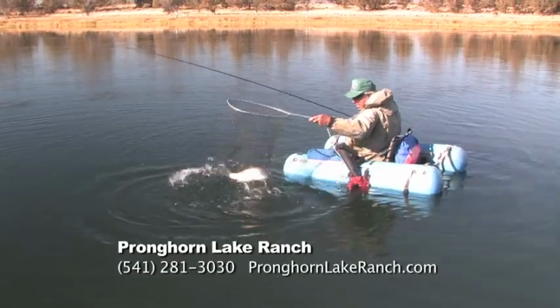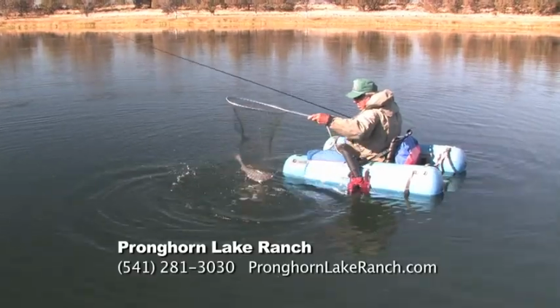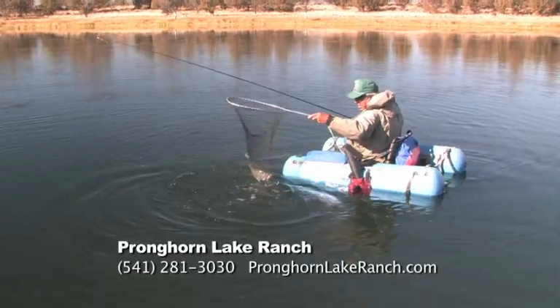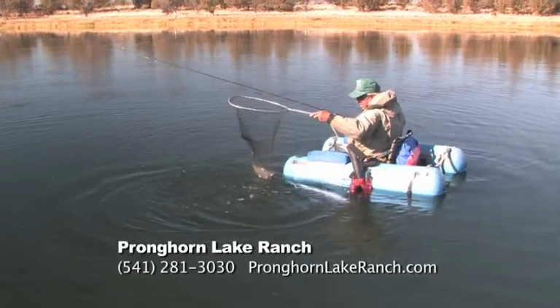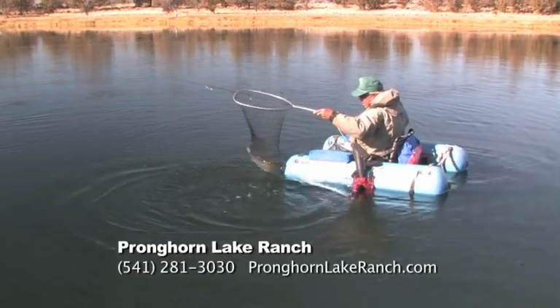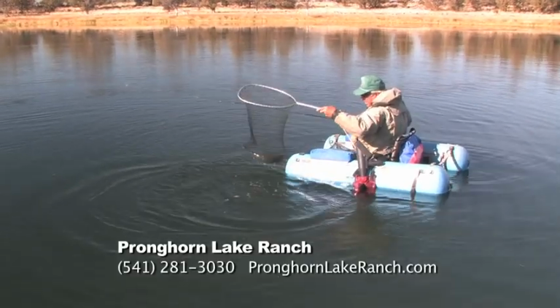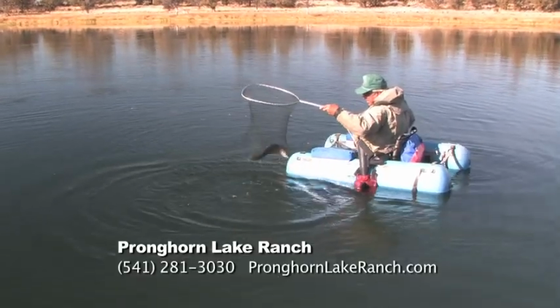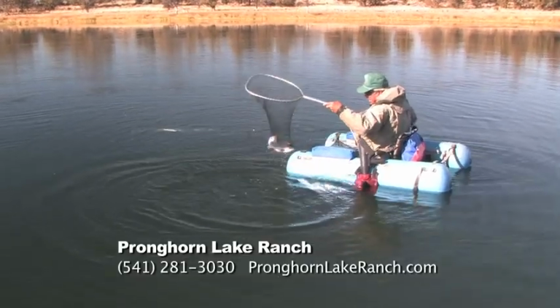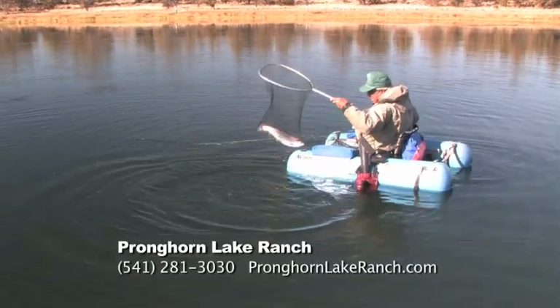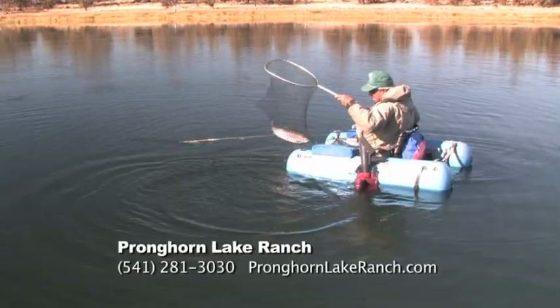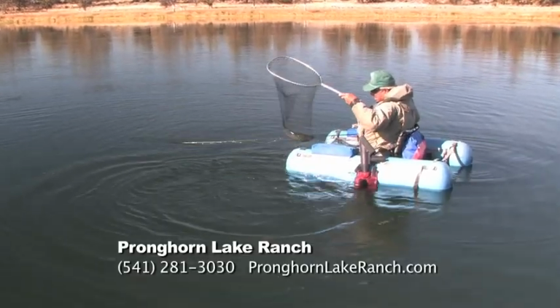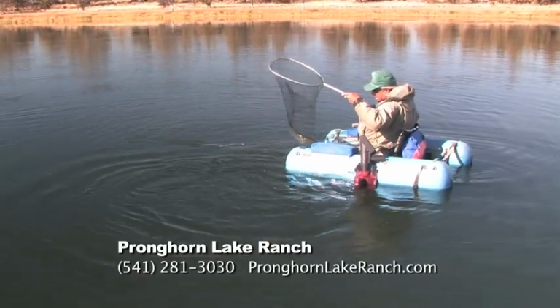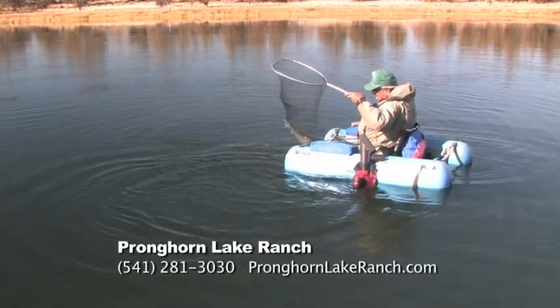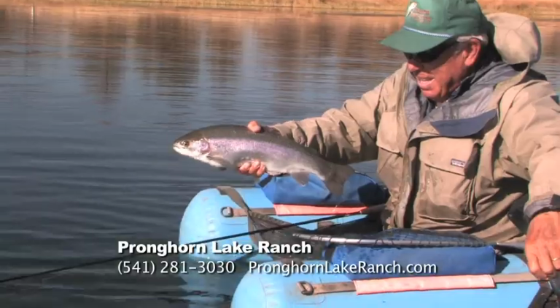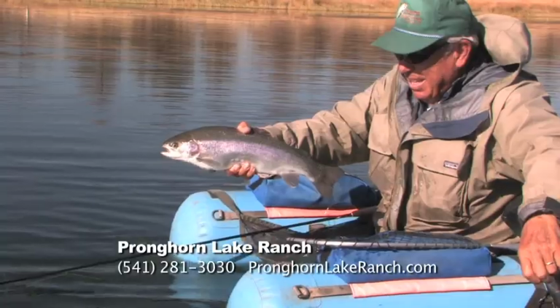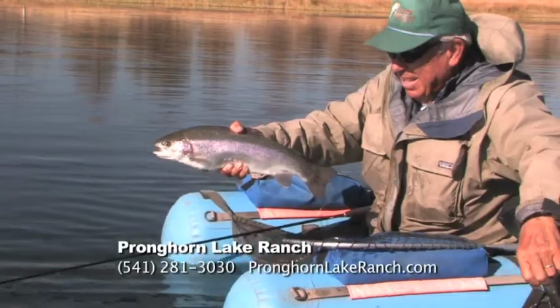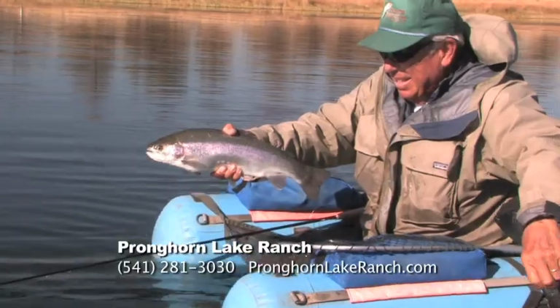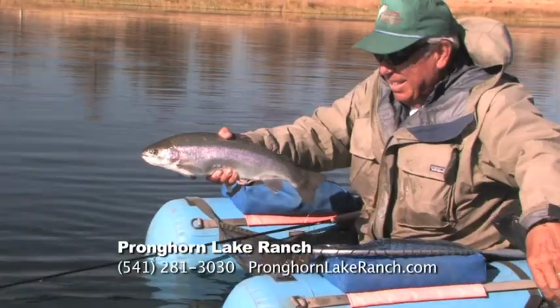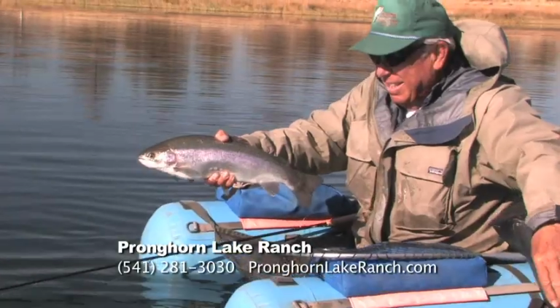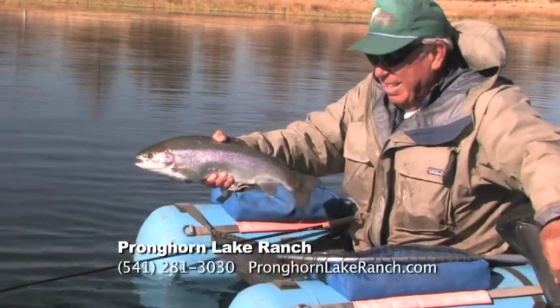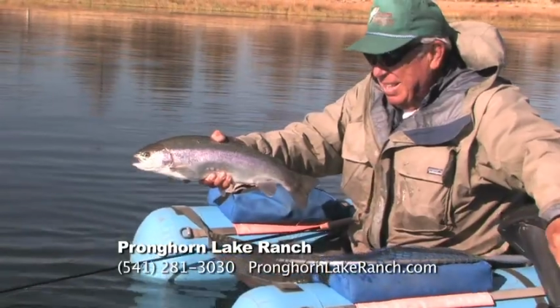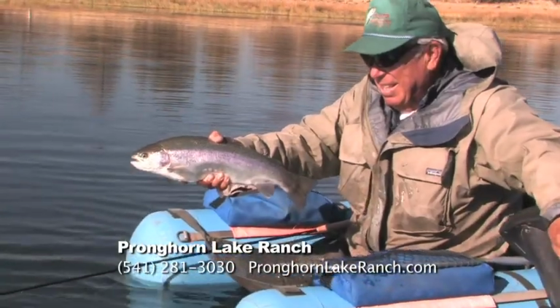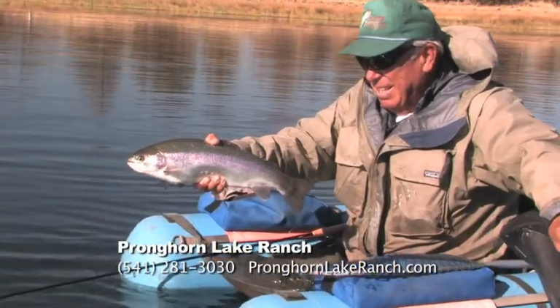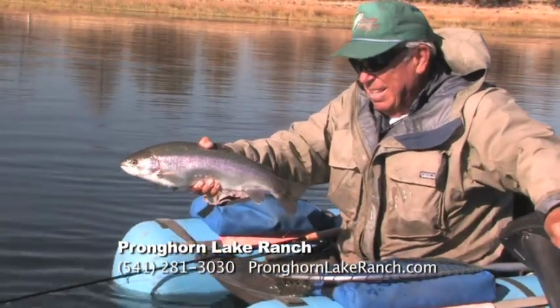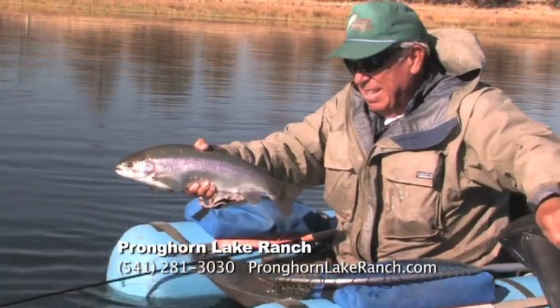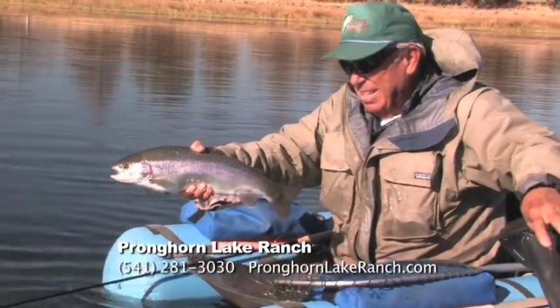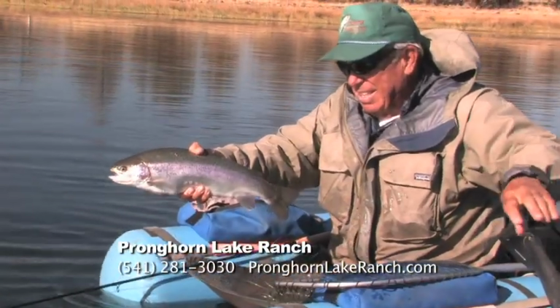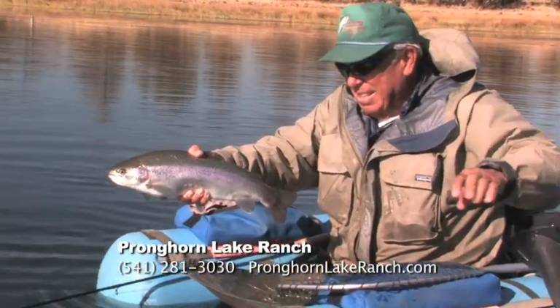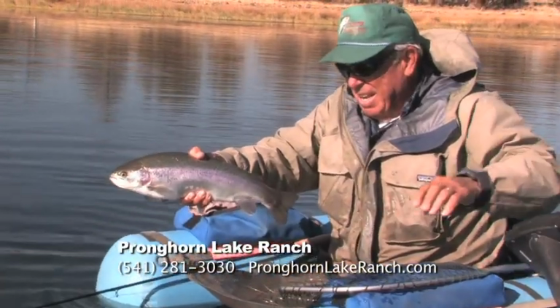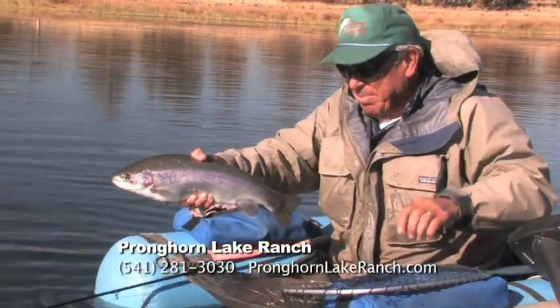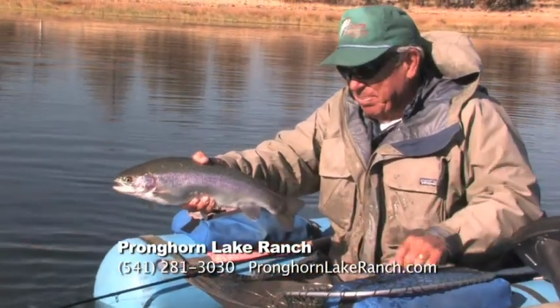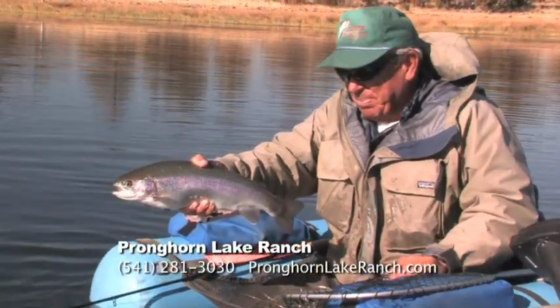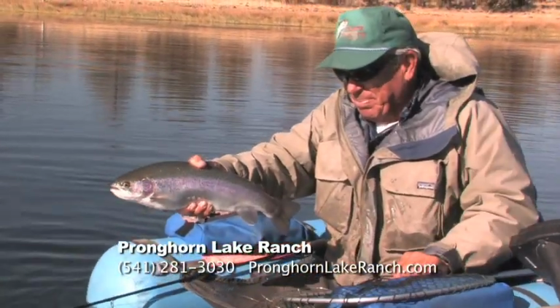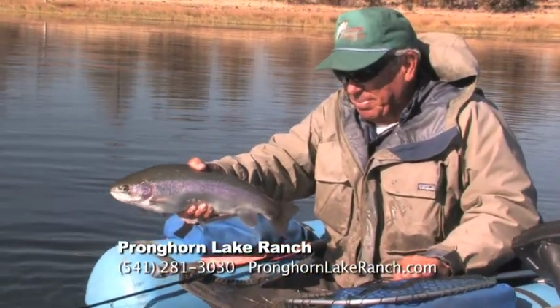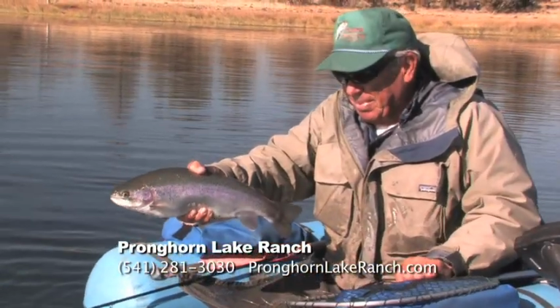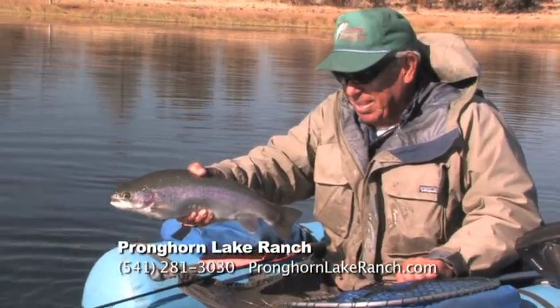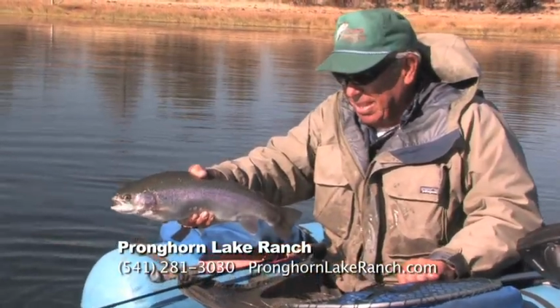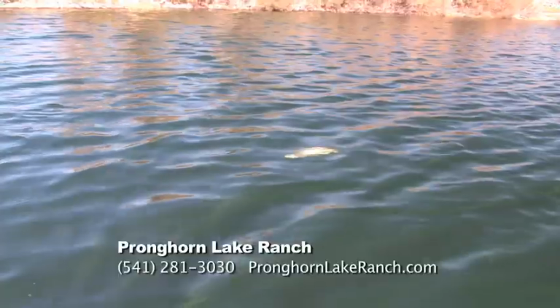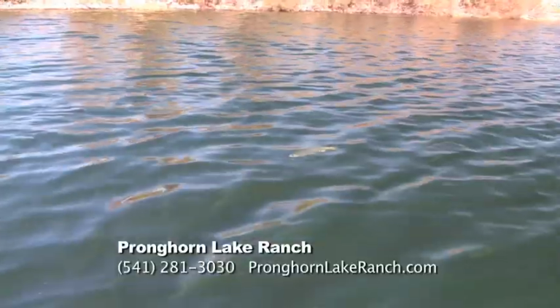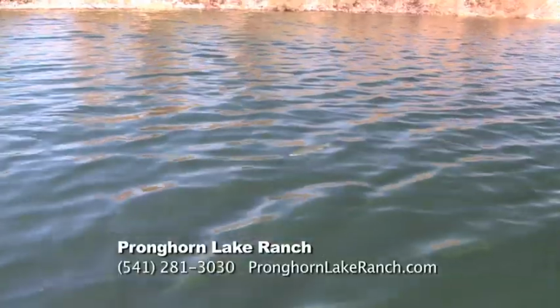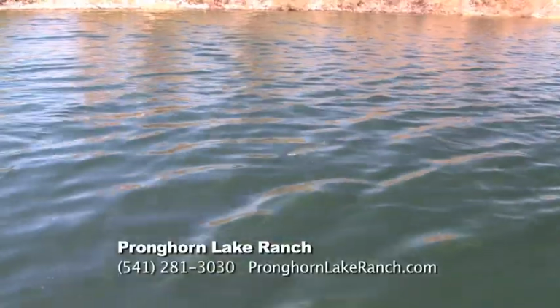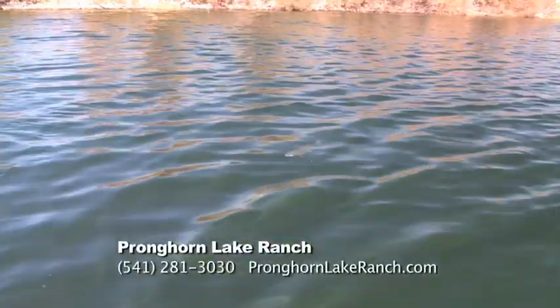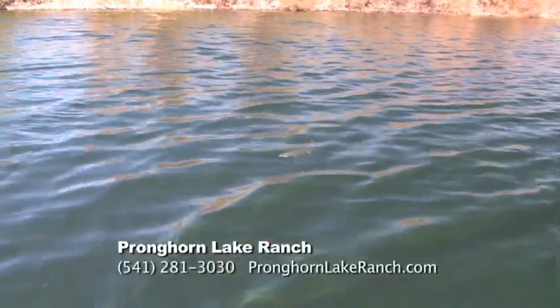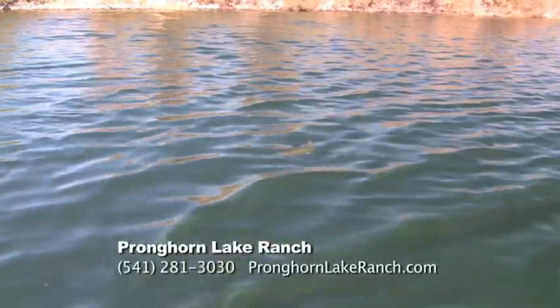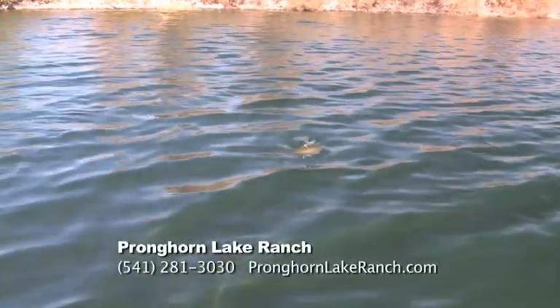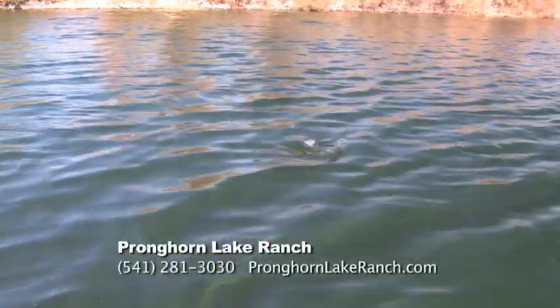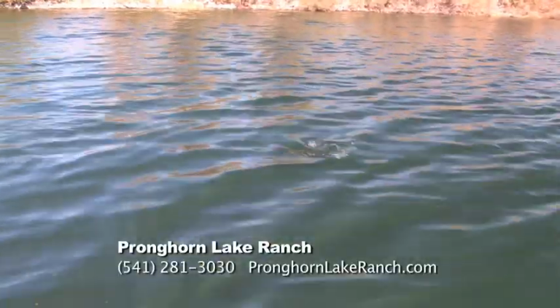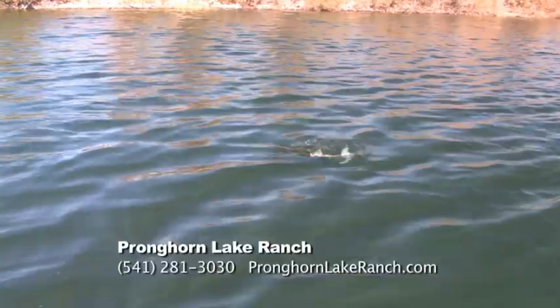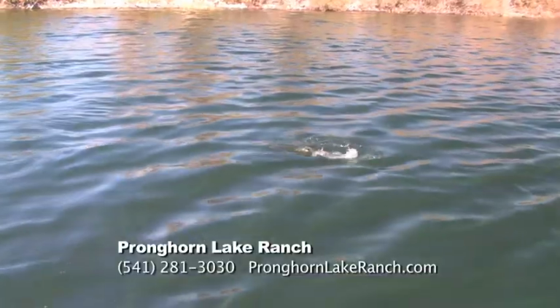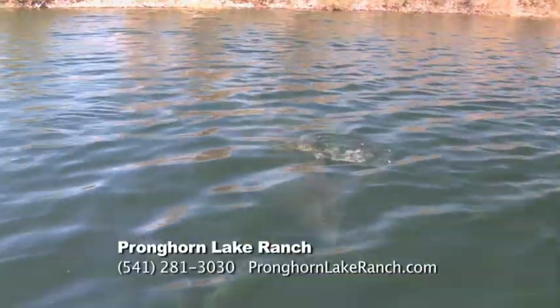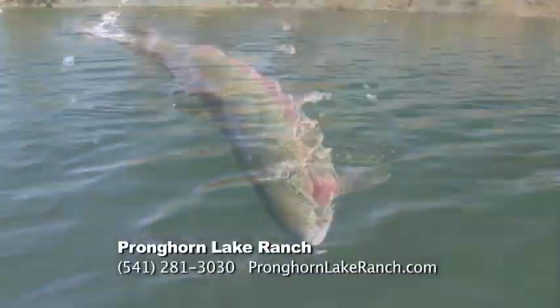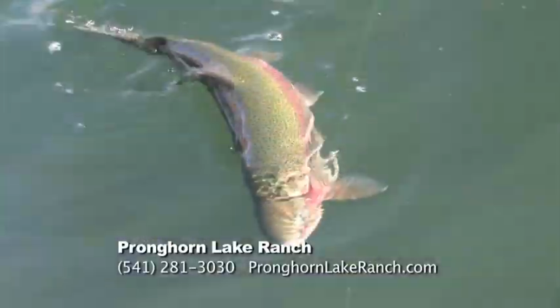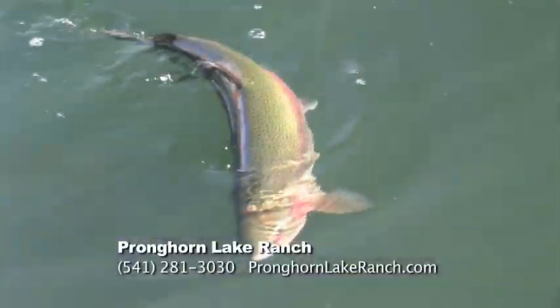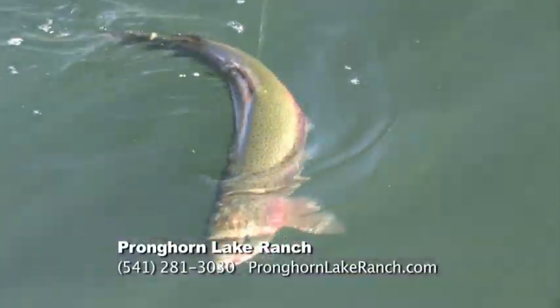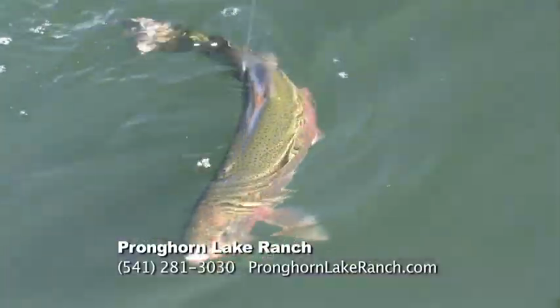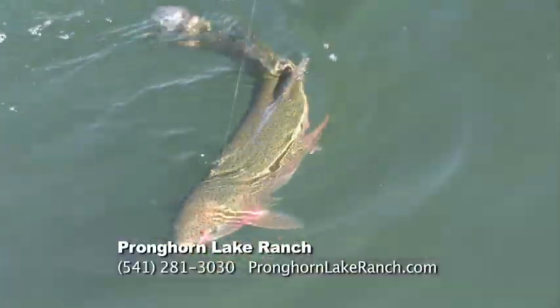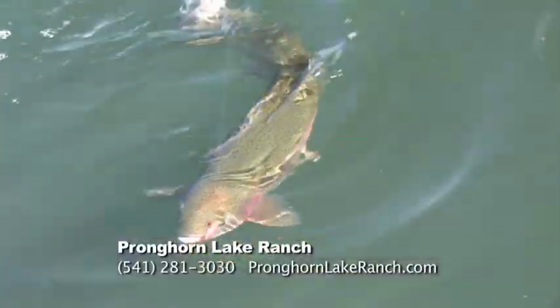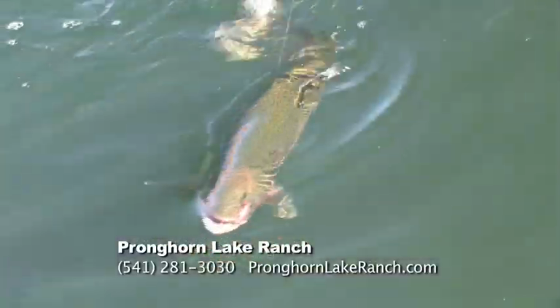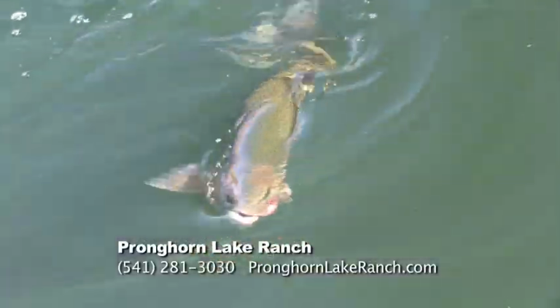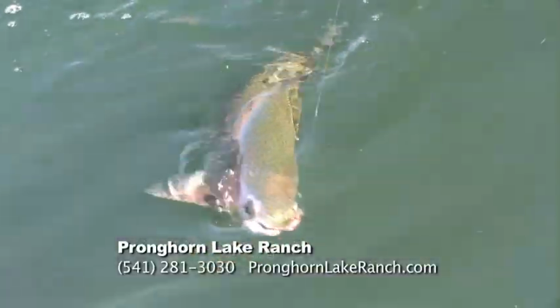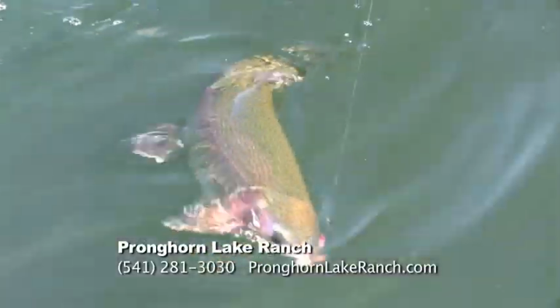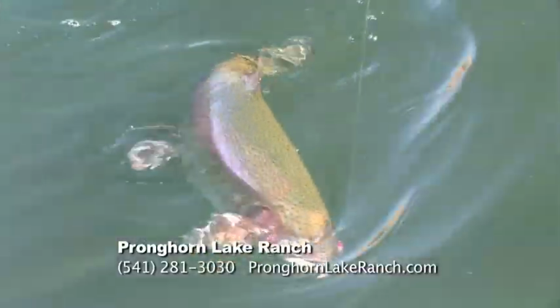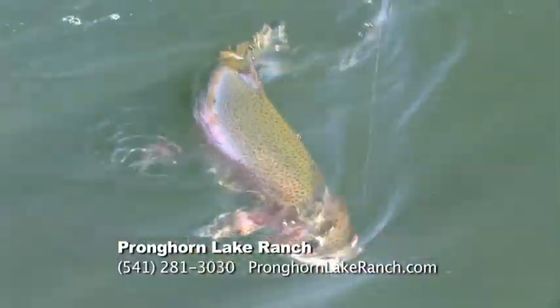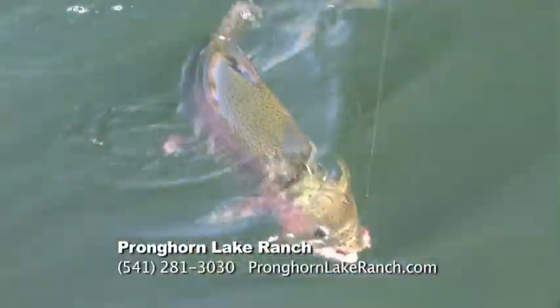Turn home today and reserve a day of catching on Pronghorn Lake you'll never forget. Call 541-281-3030 and visit PronghornLakeRanch.com for more information.